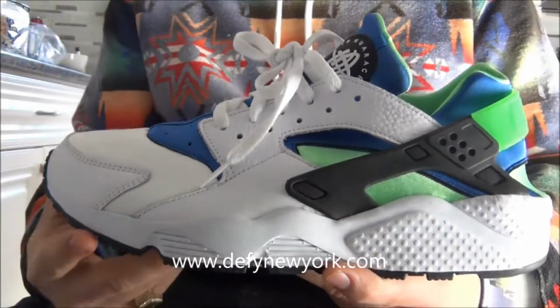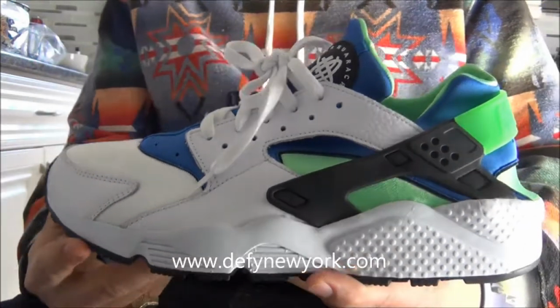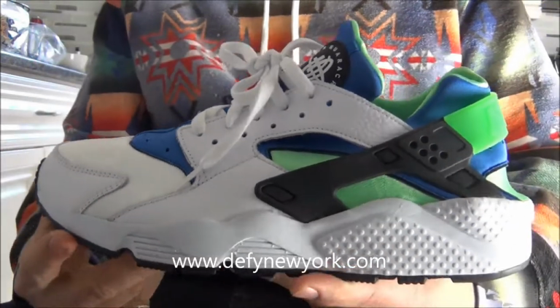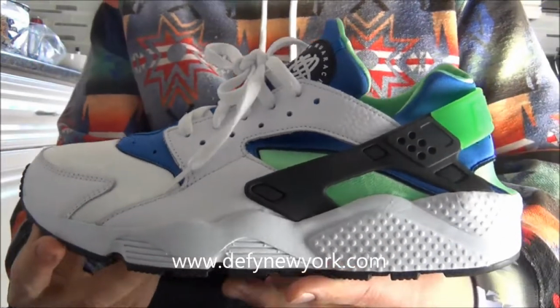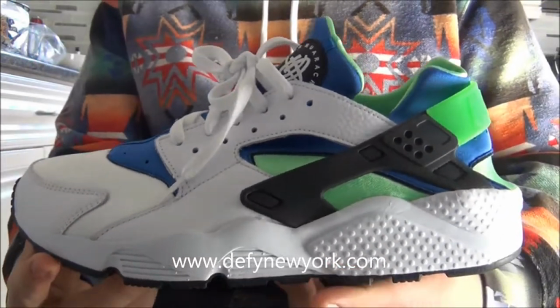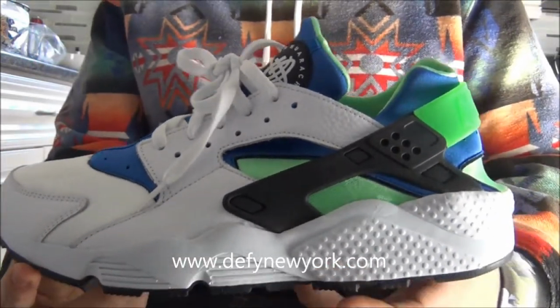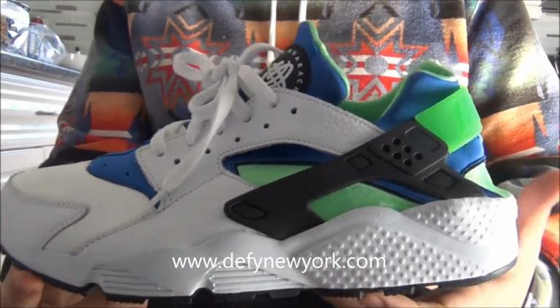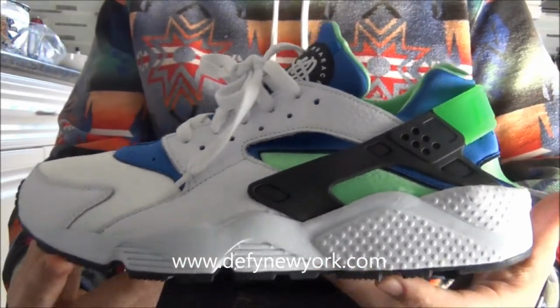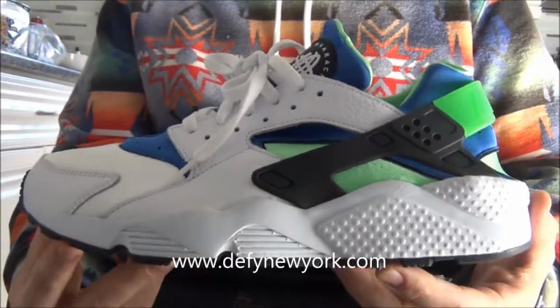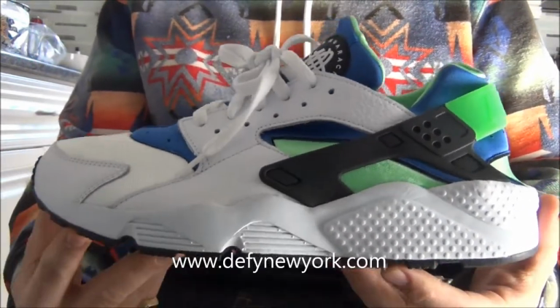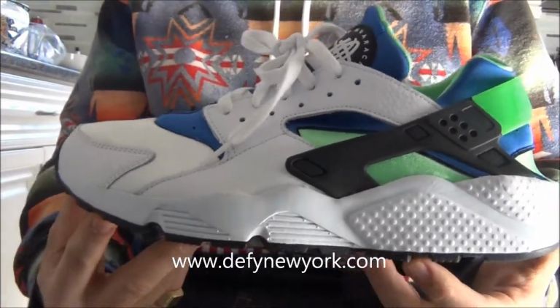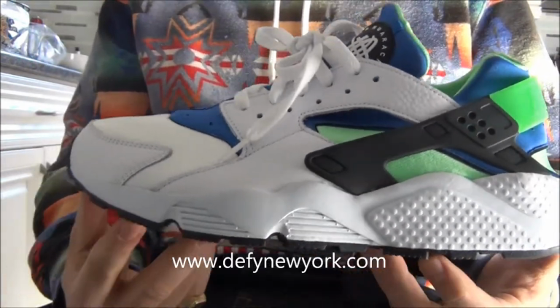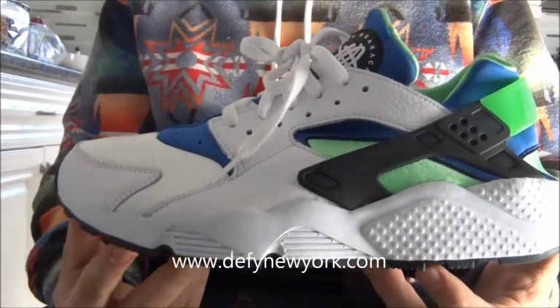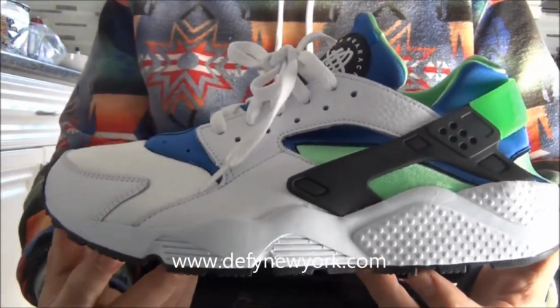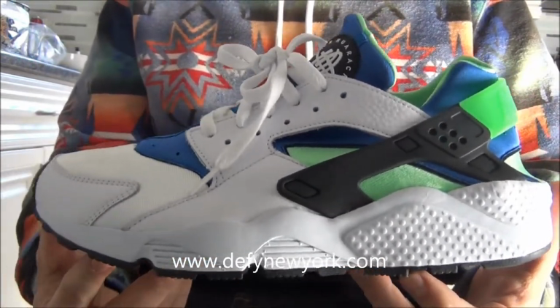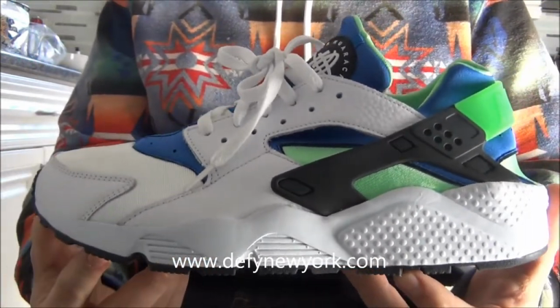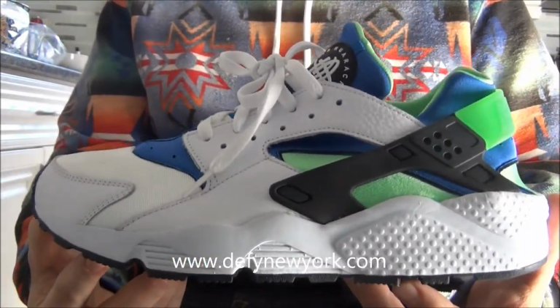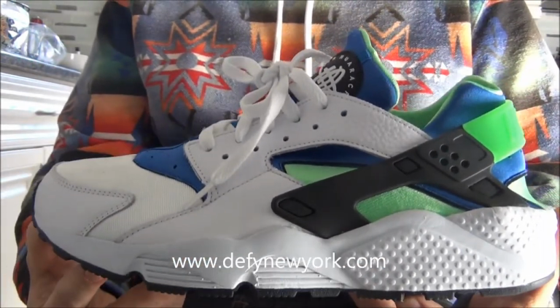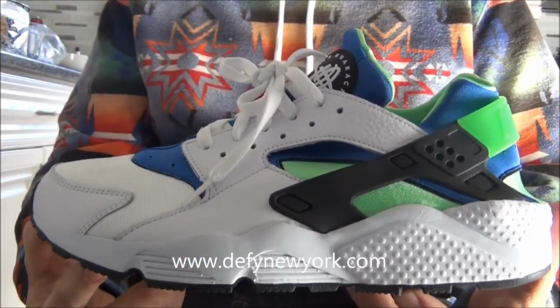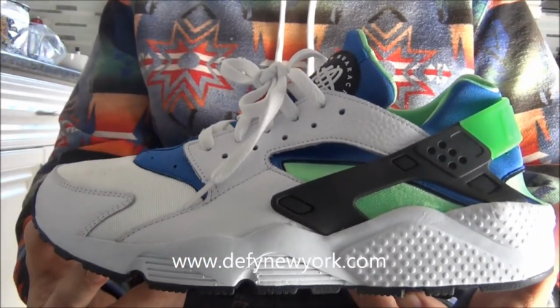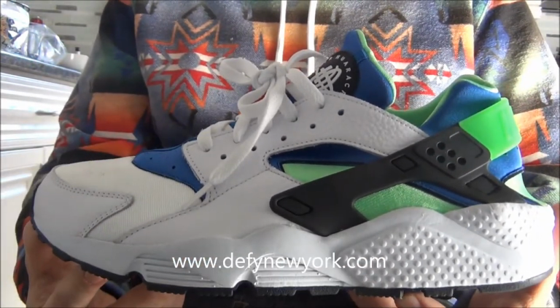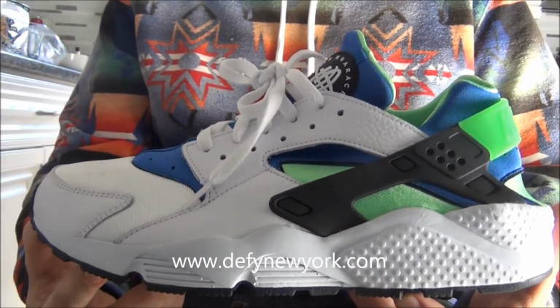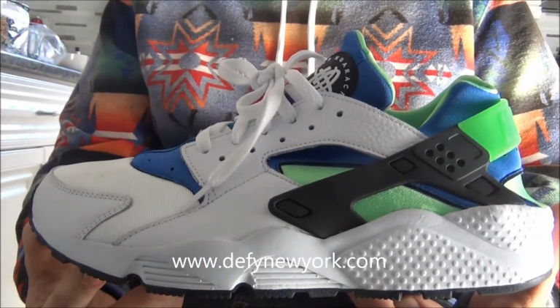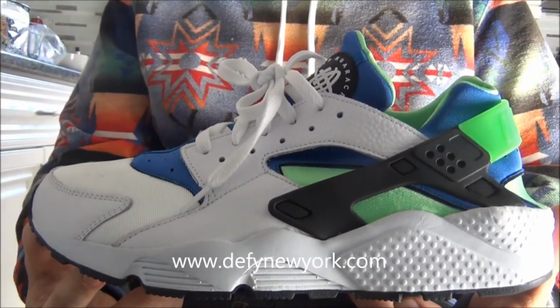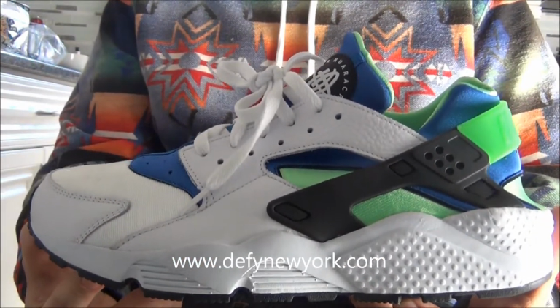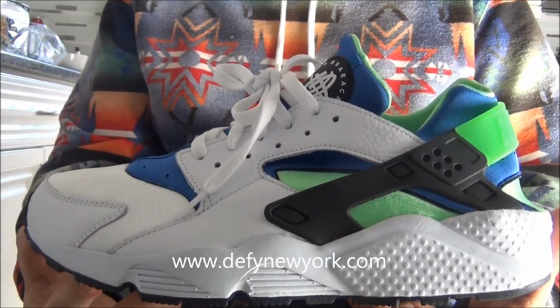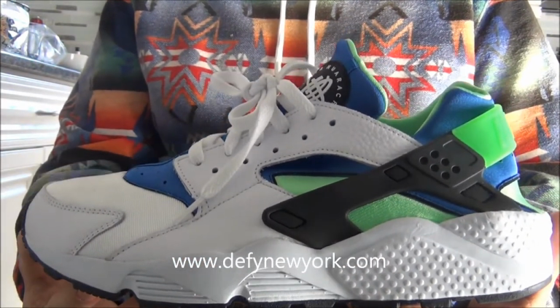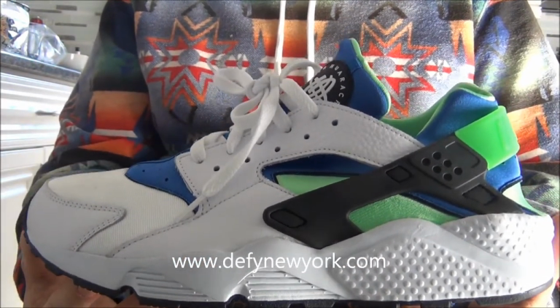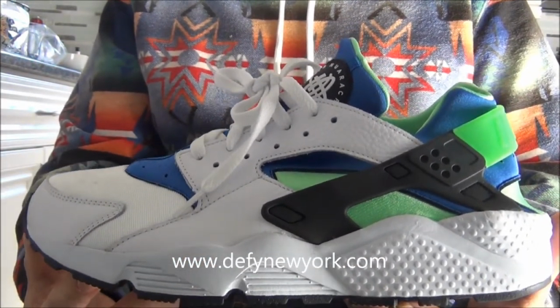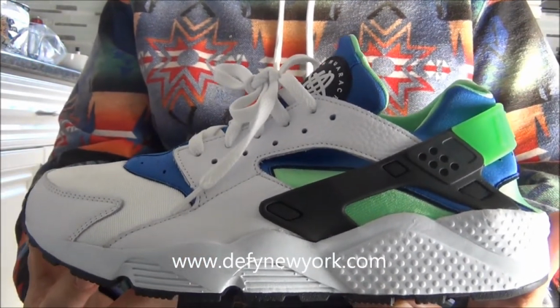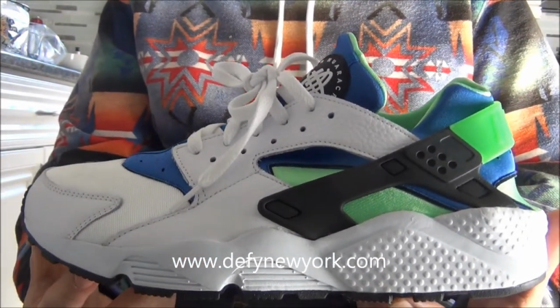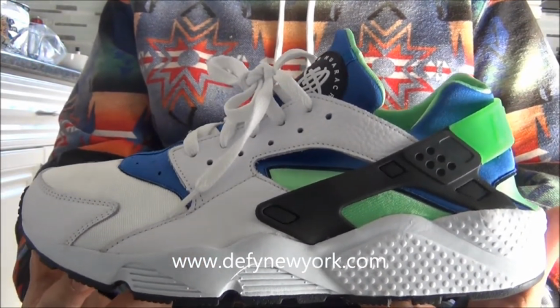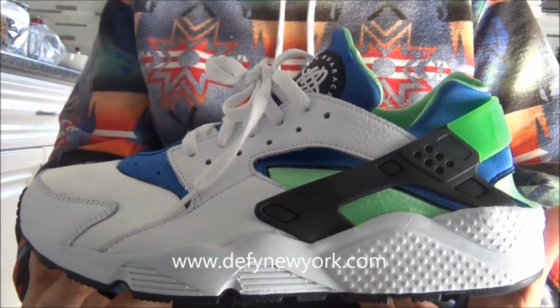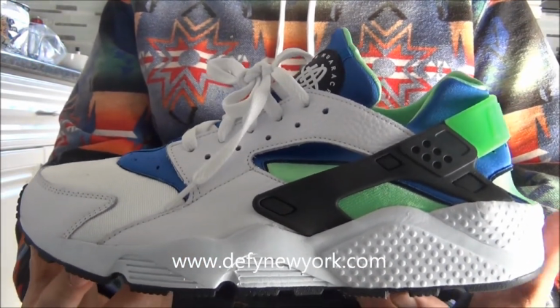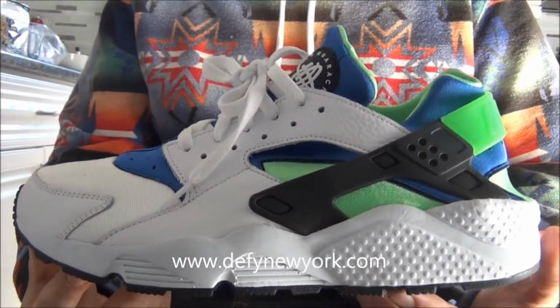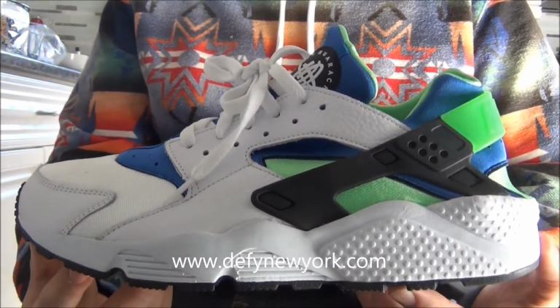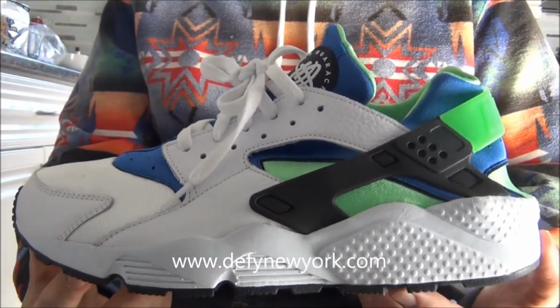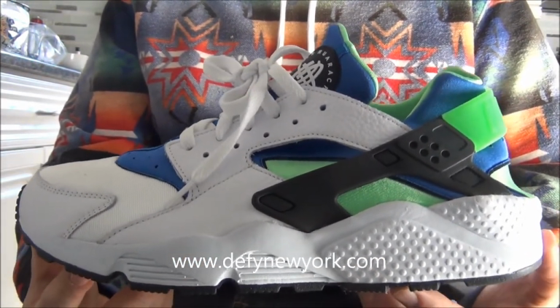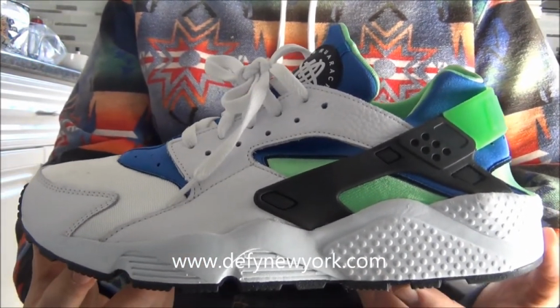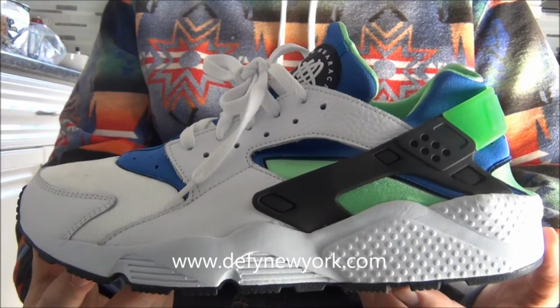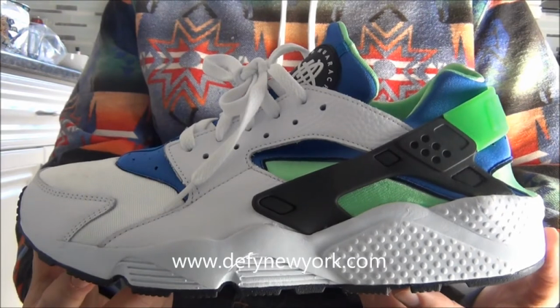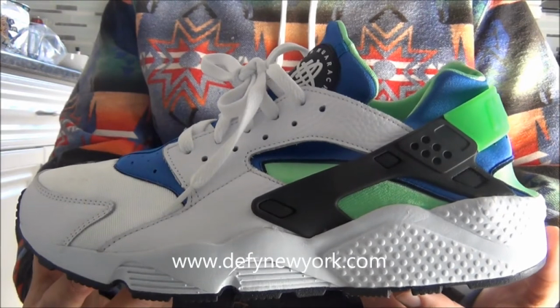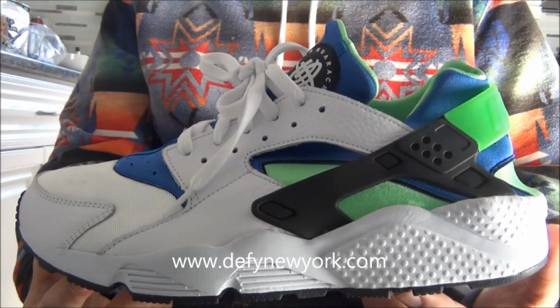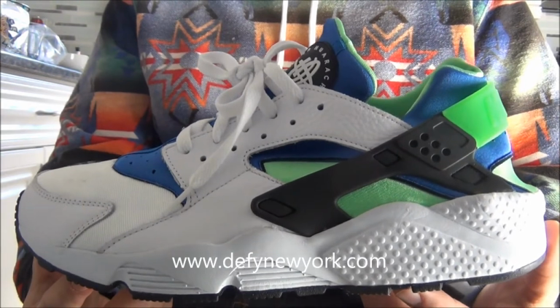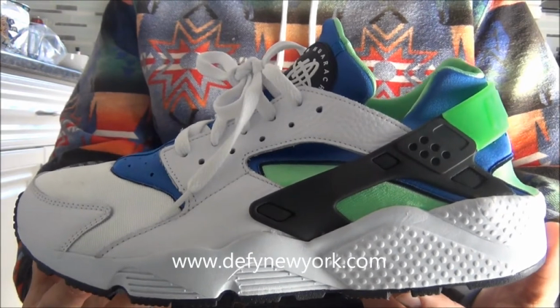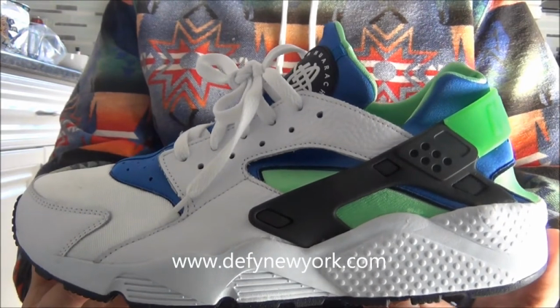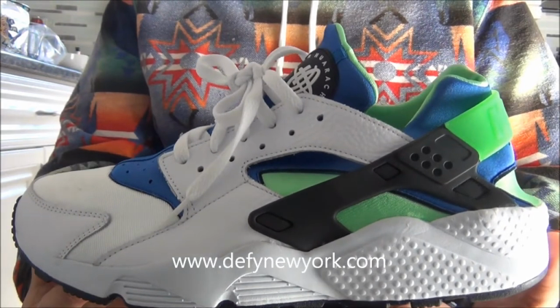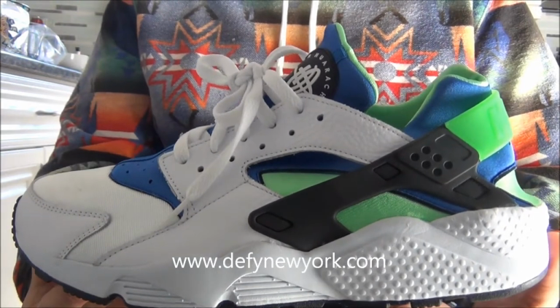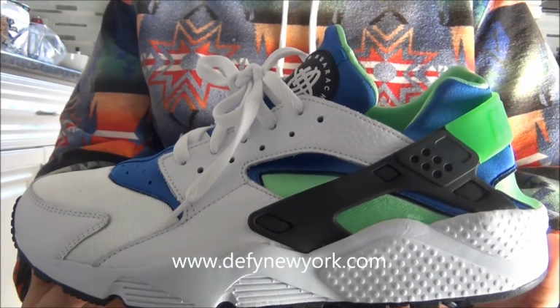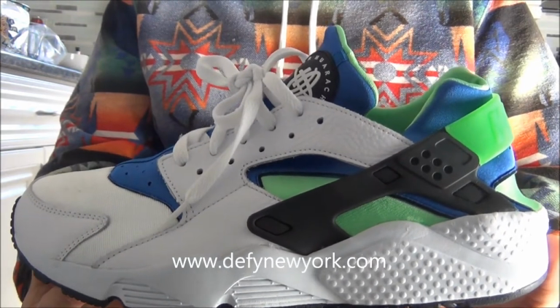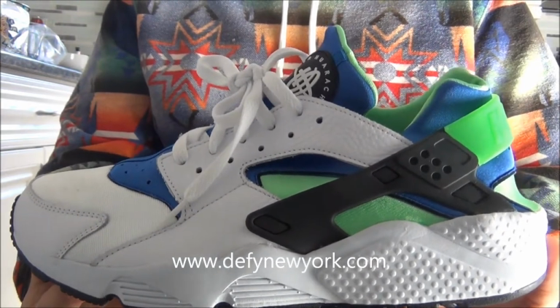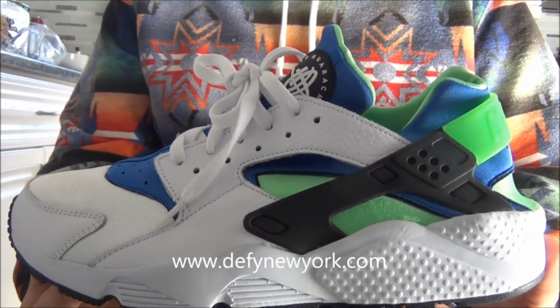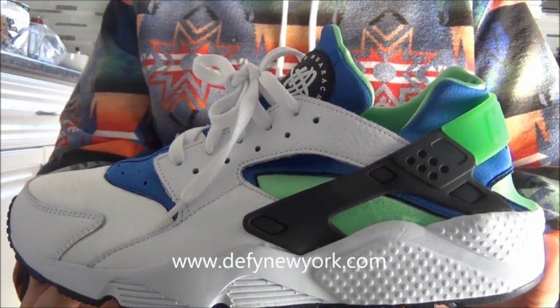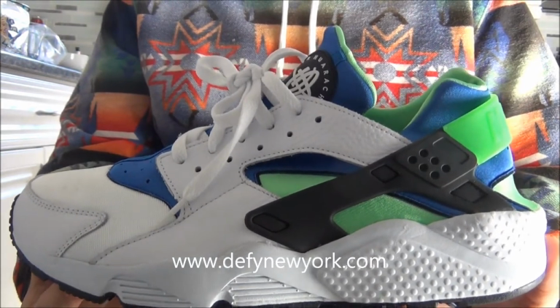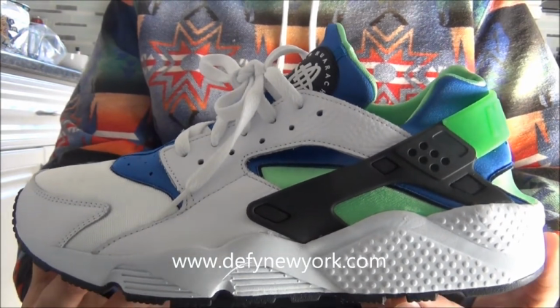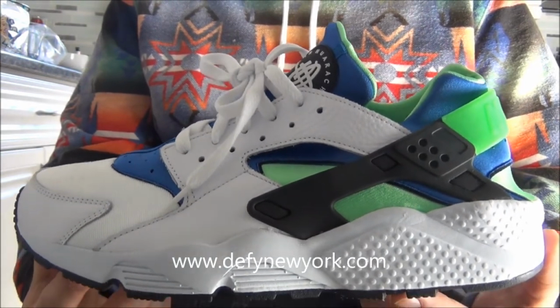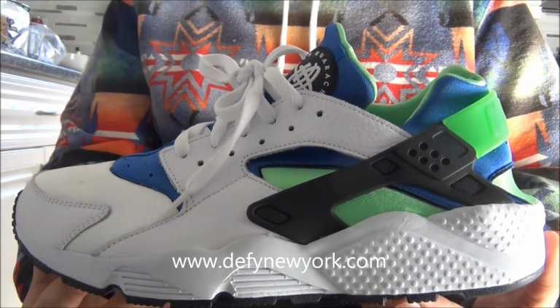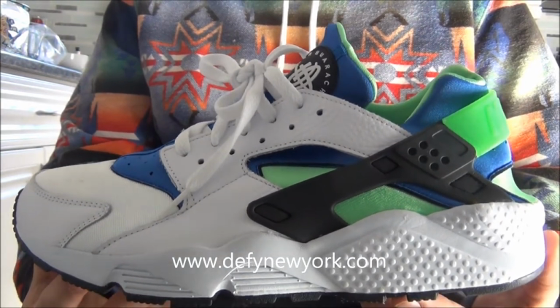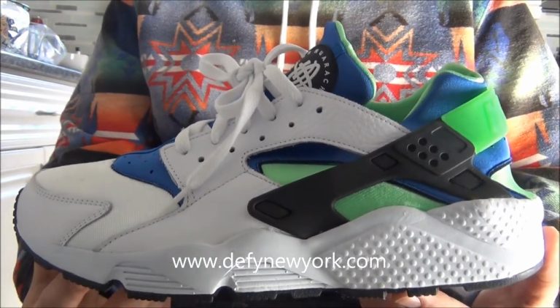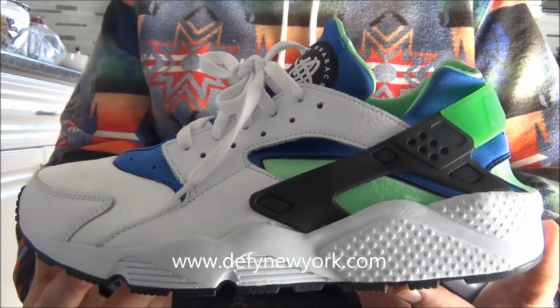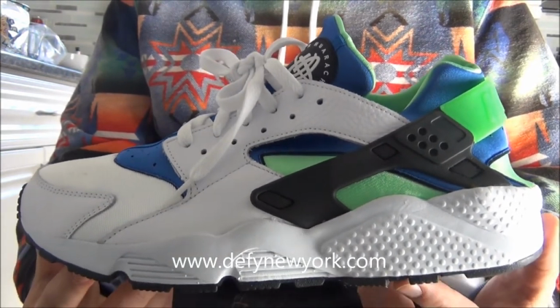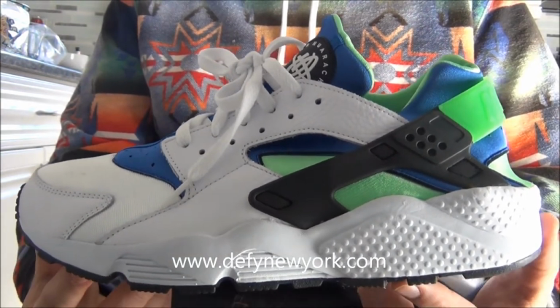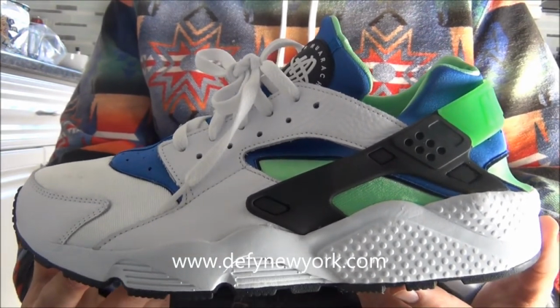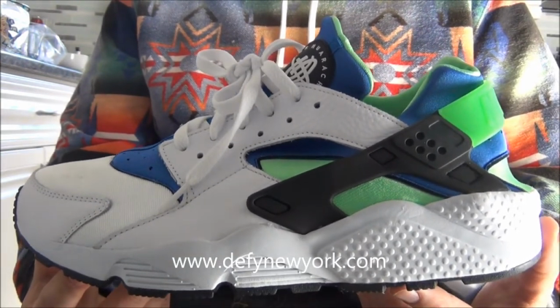What's up everyone? DefineNewYork.com here with a brand new video. Today we're looking at the Nike Air Huarache L.E. Scream Green.